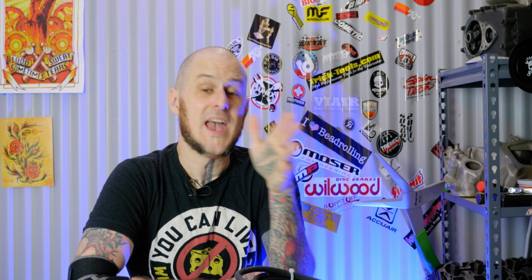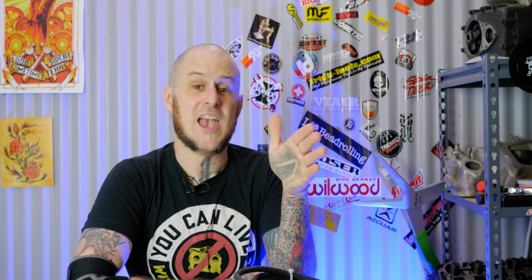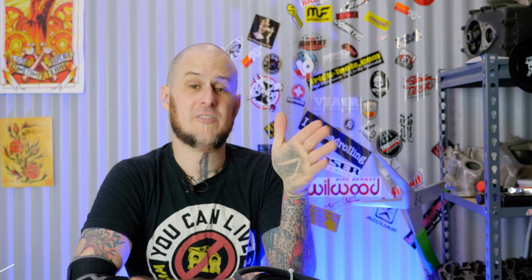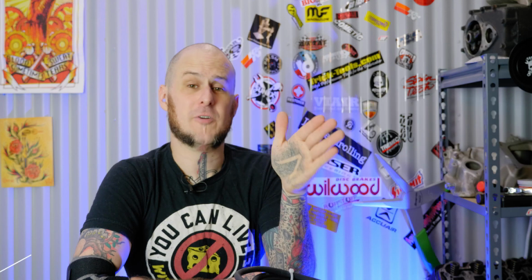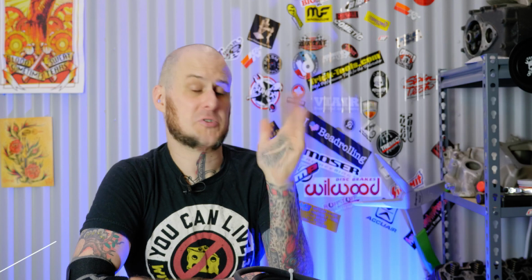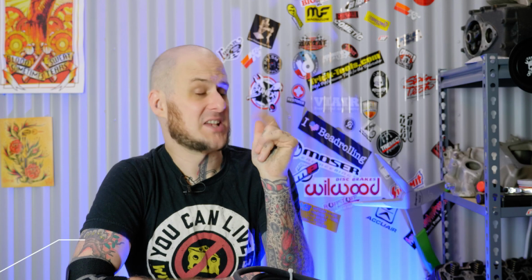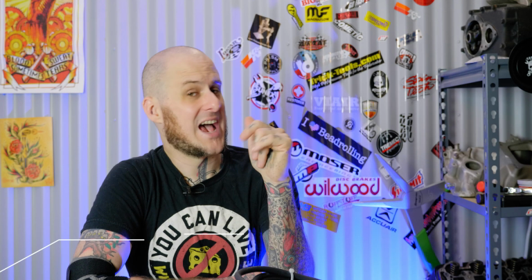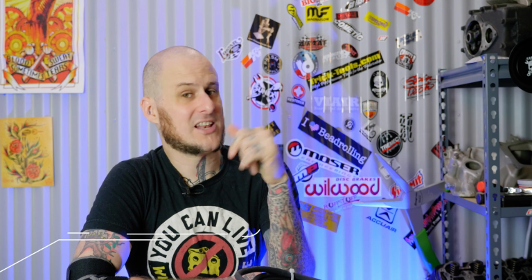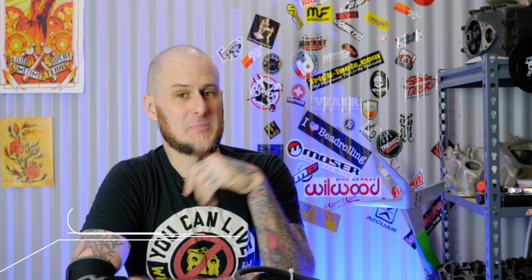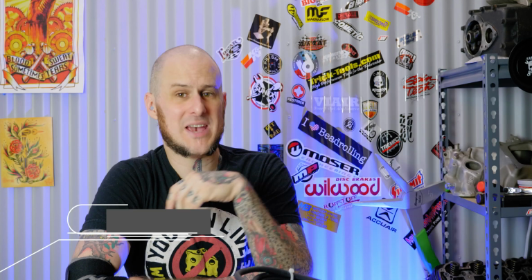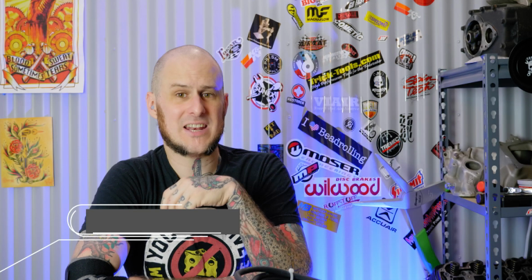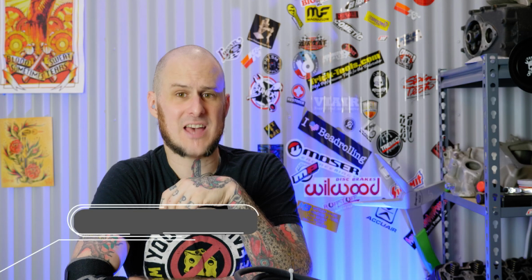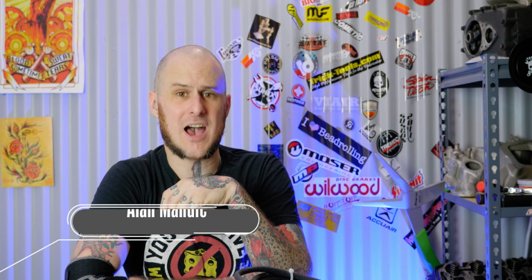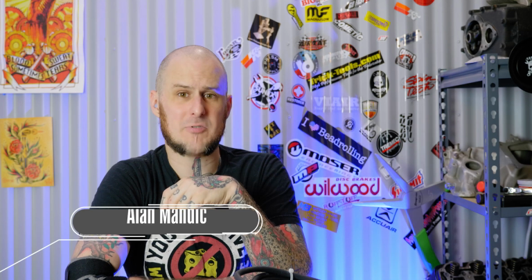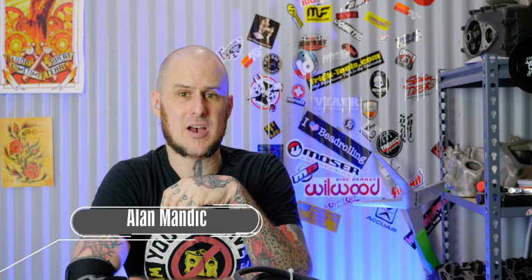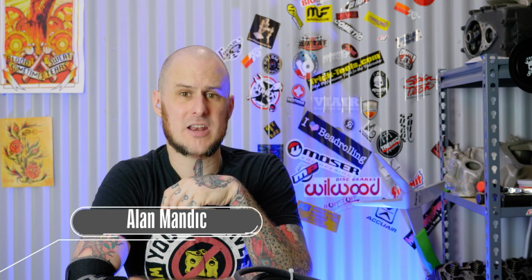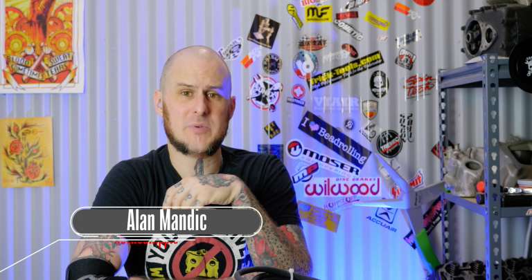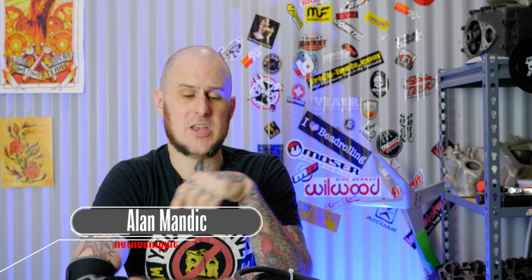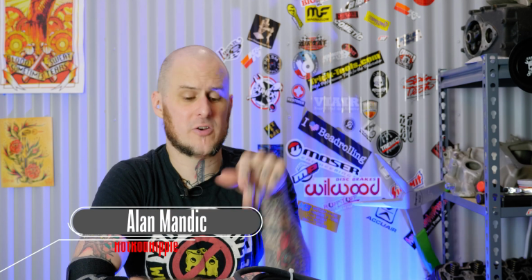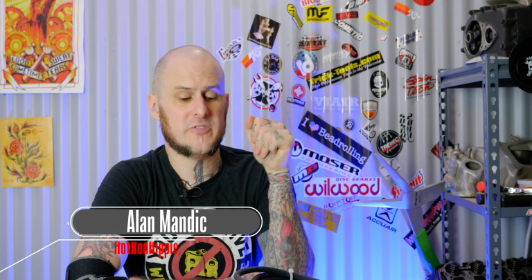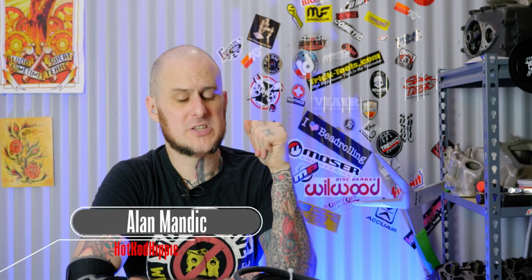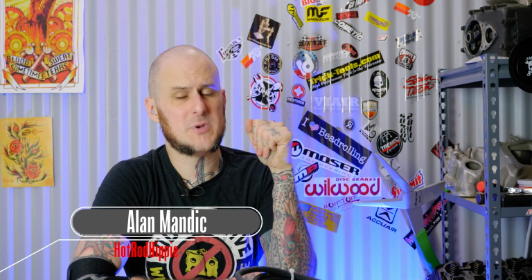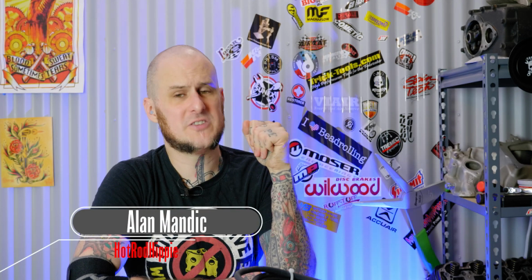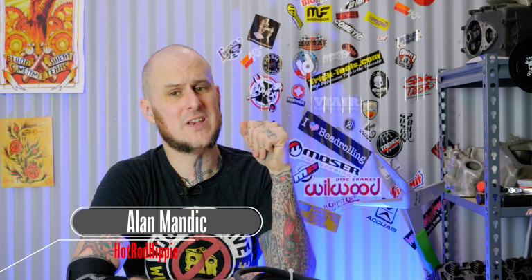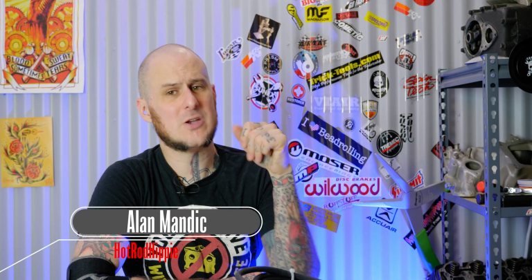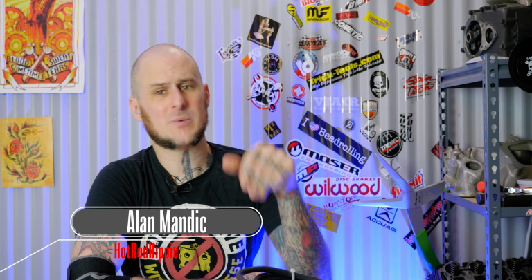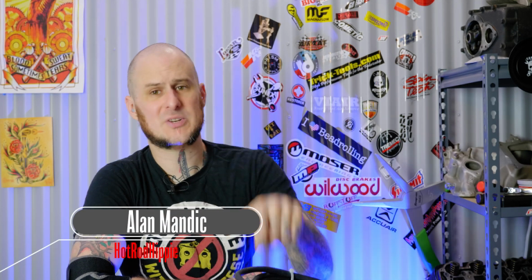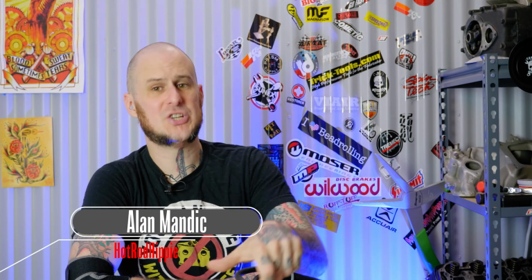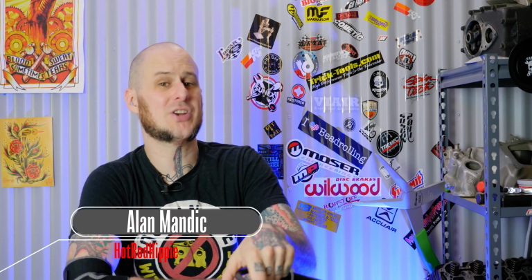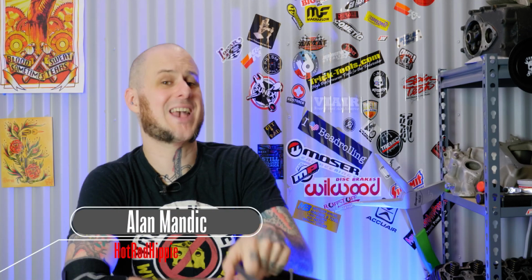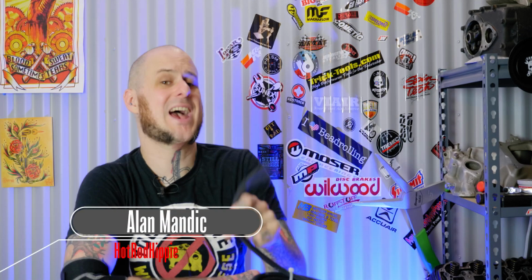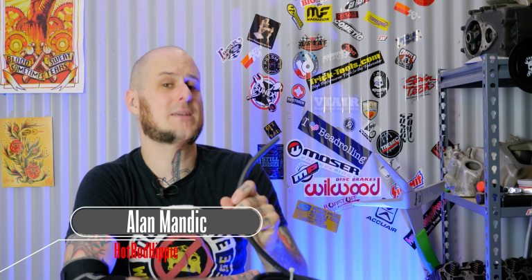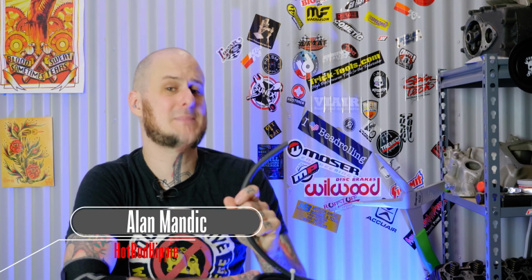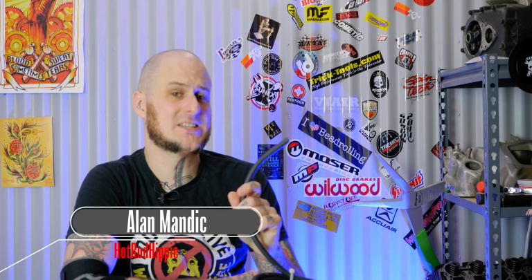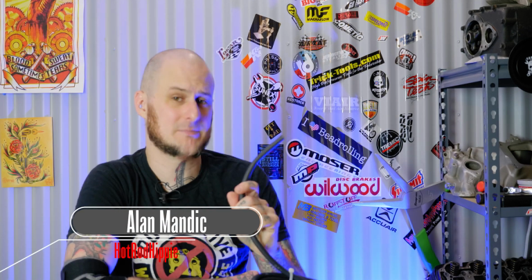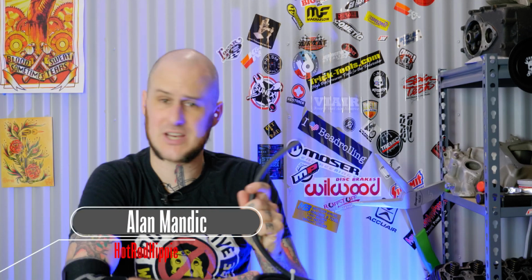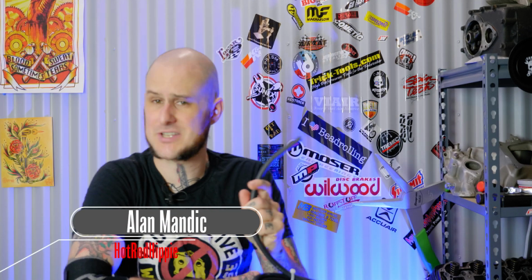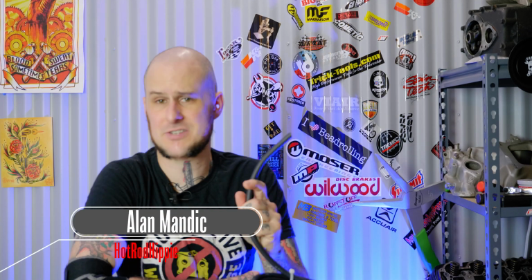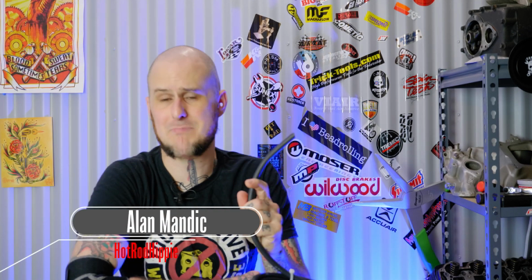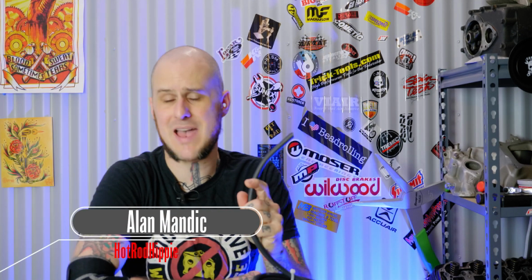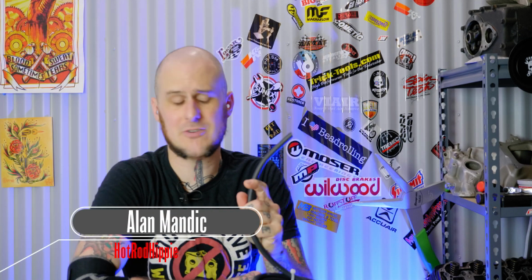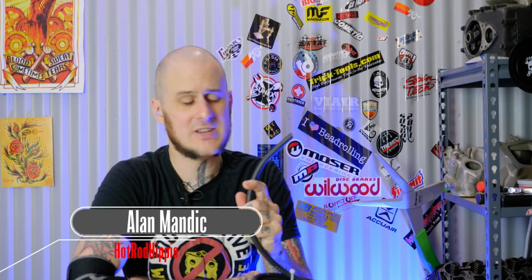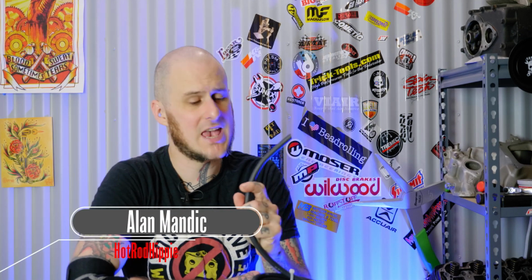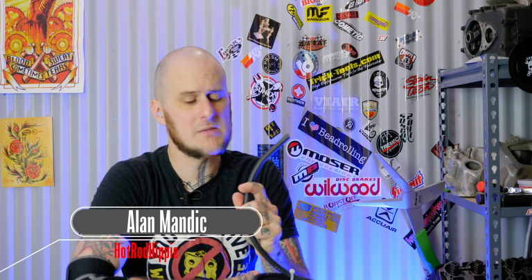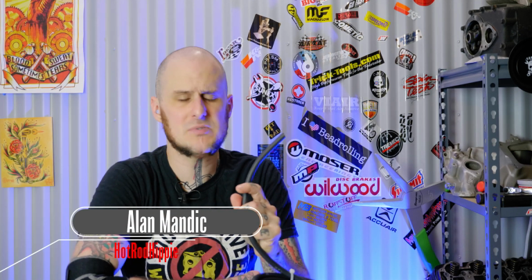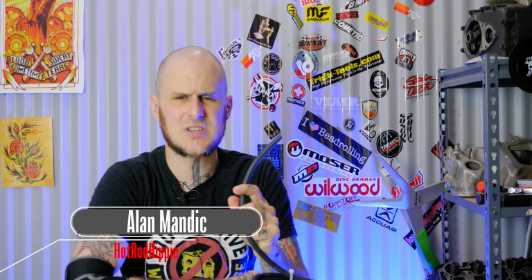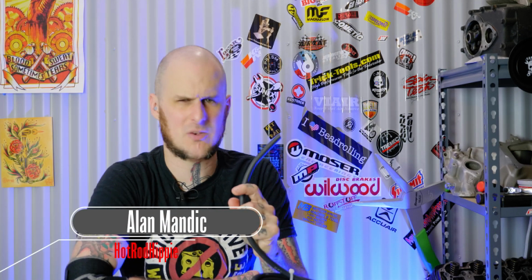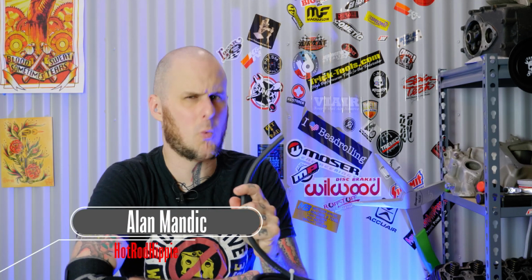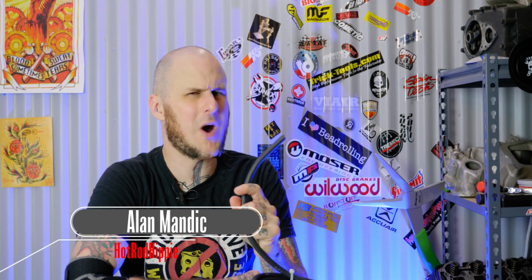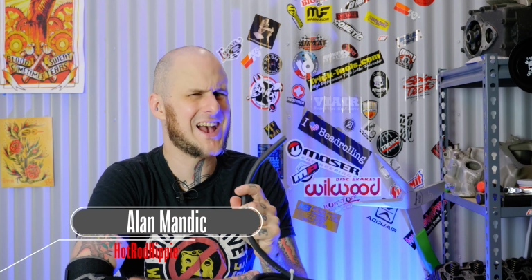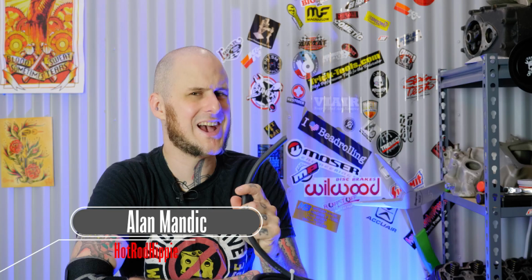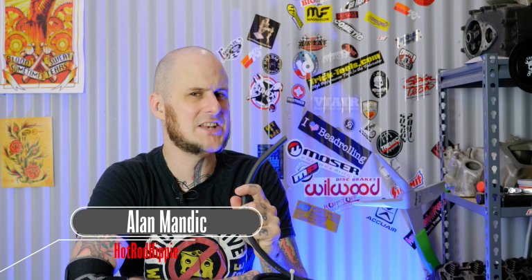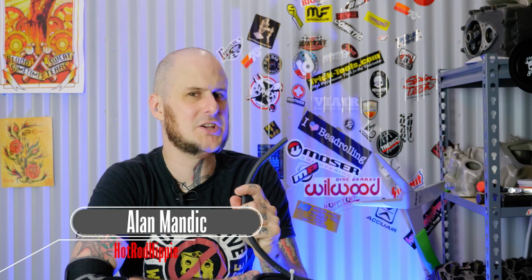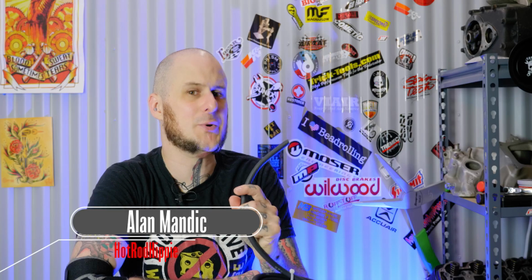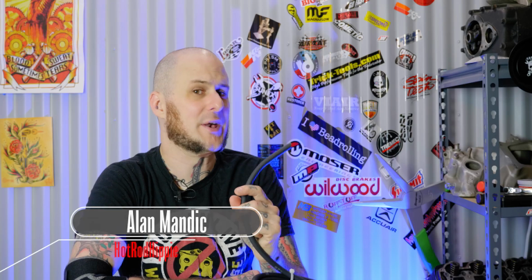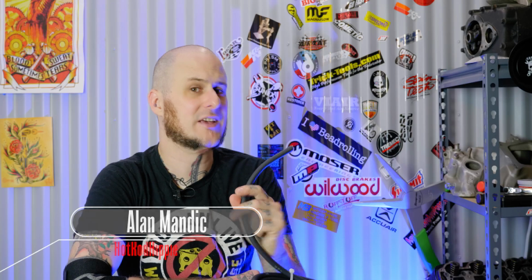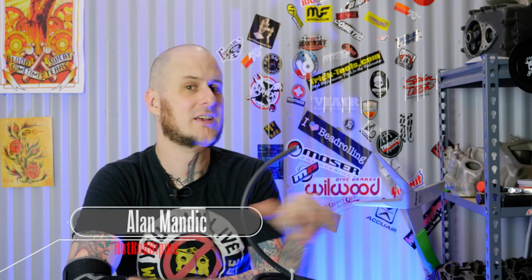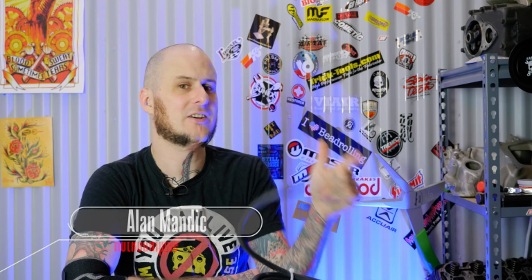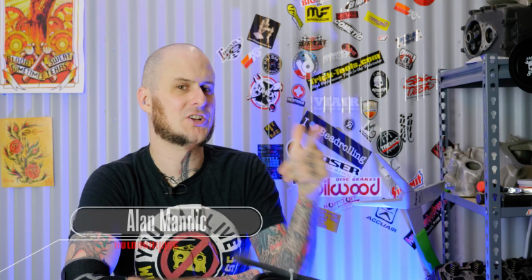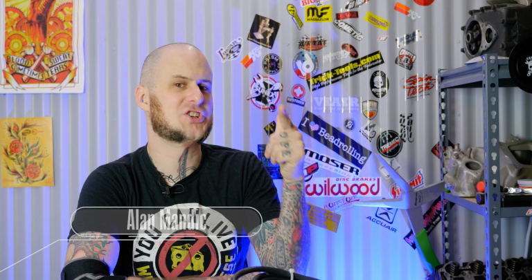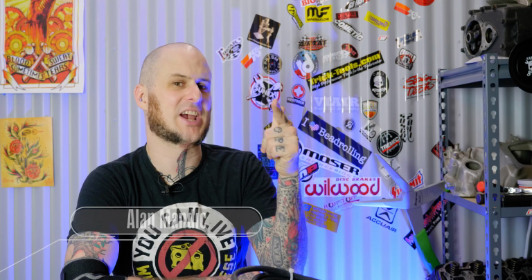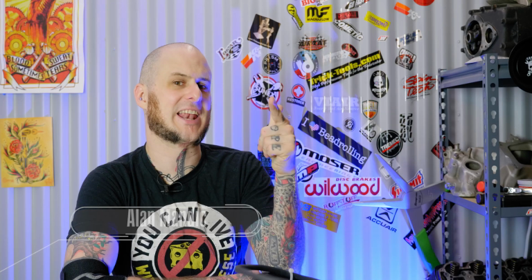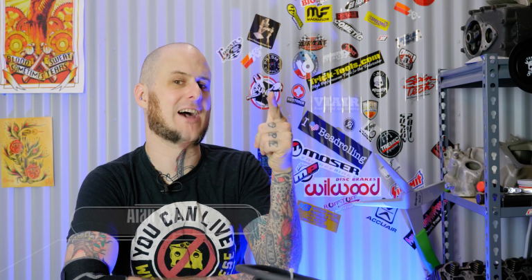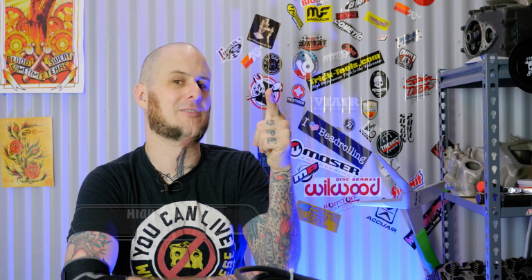Hey folks, Alan Mandic, the Hot Rod Hippie here. This week's video I'm going to show you how to make some custom battery cables and why I do it. Let's check it out.